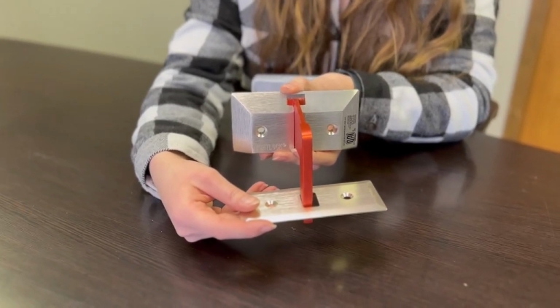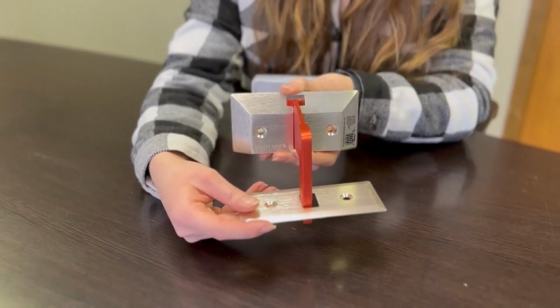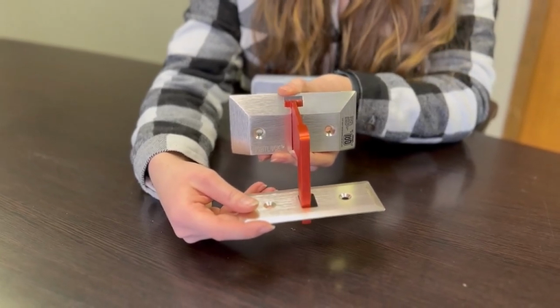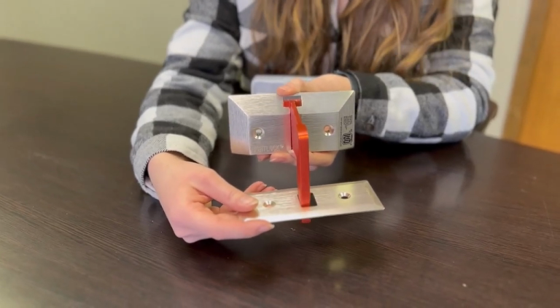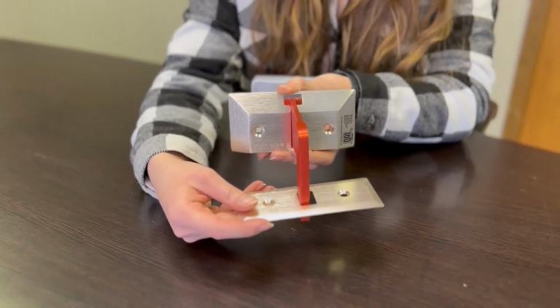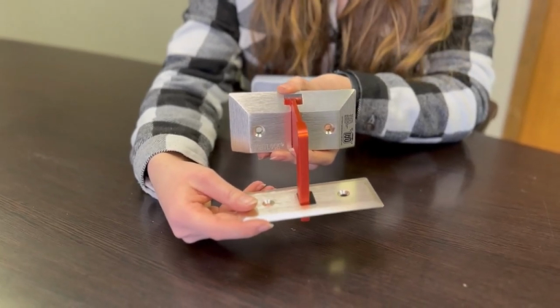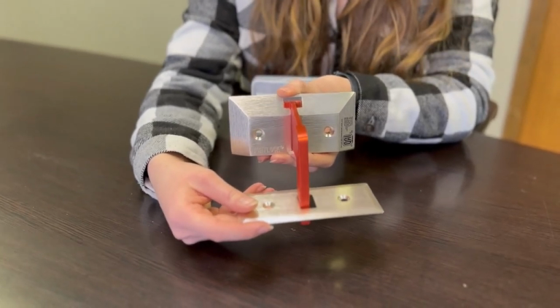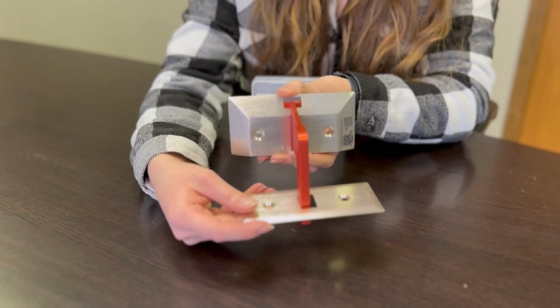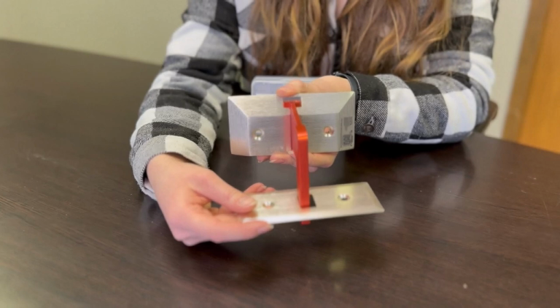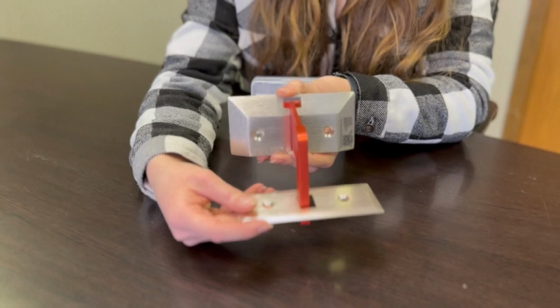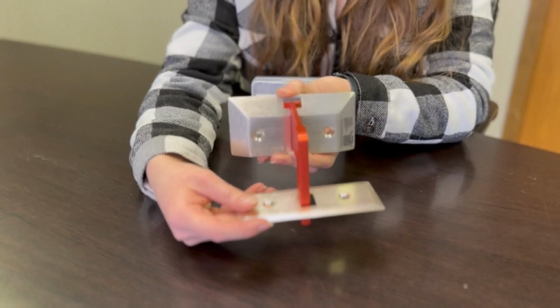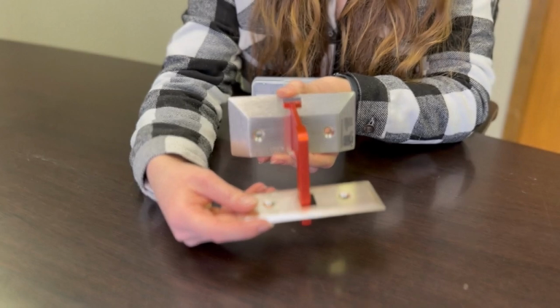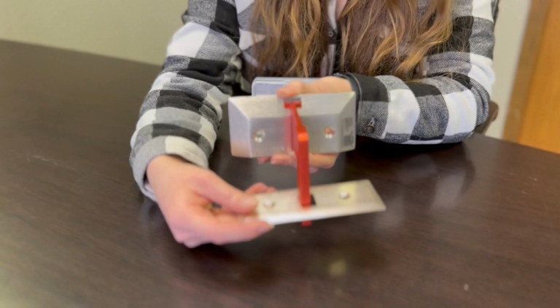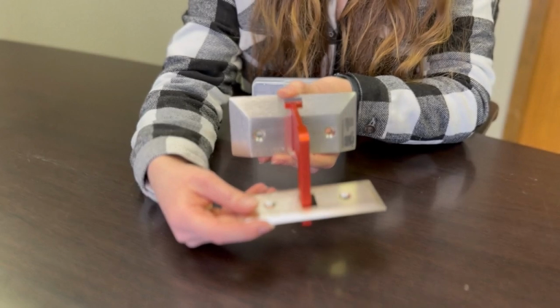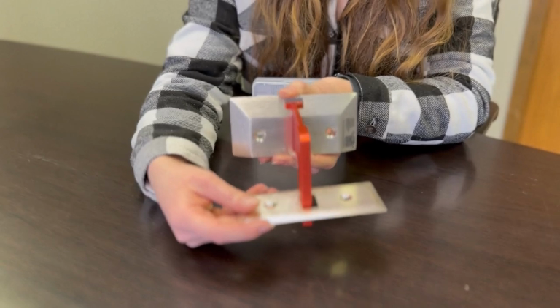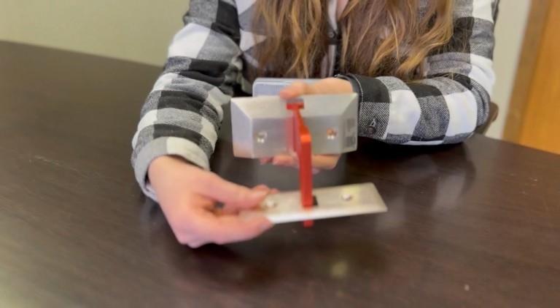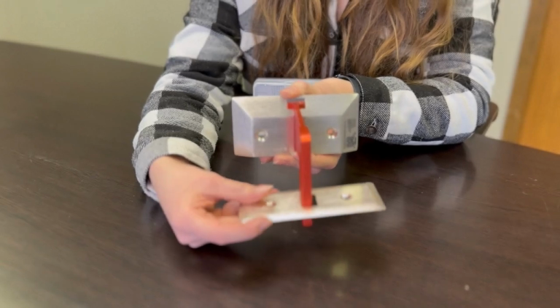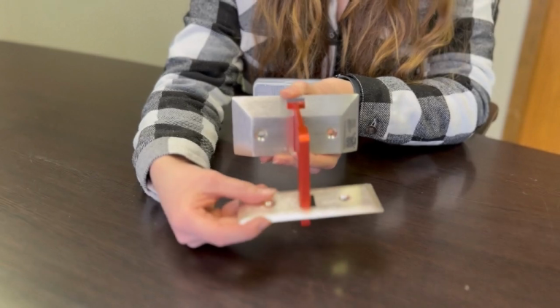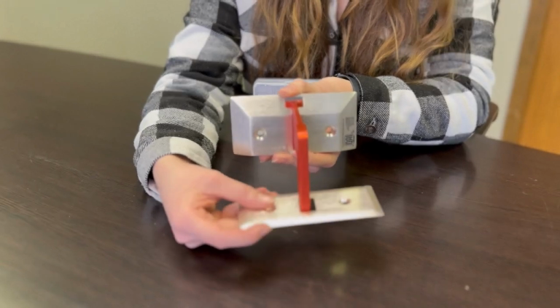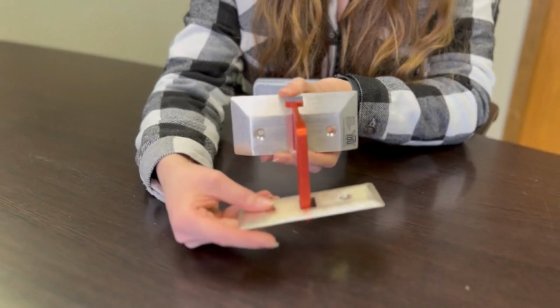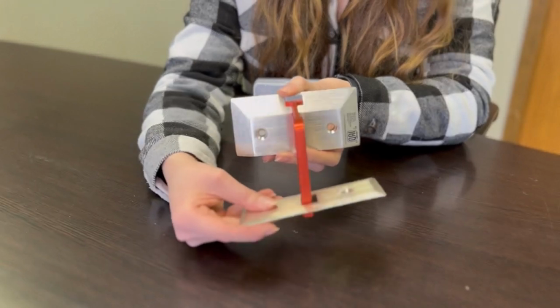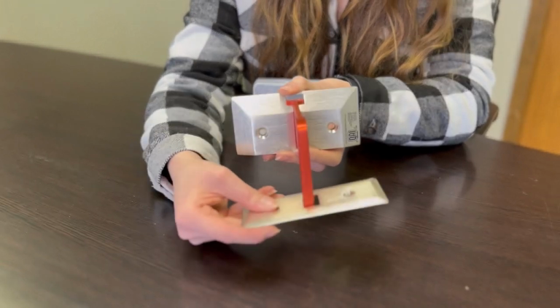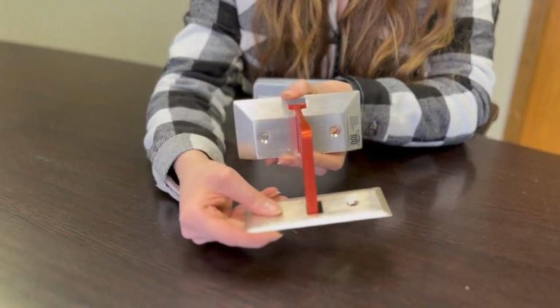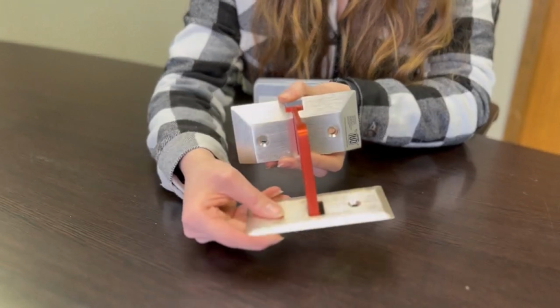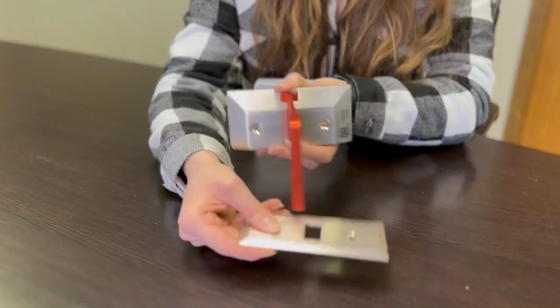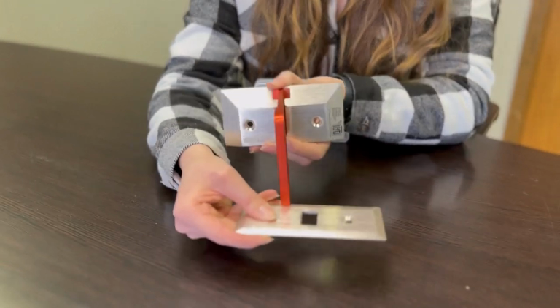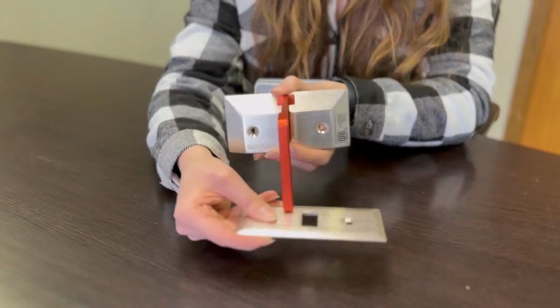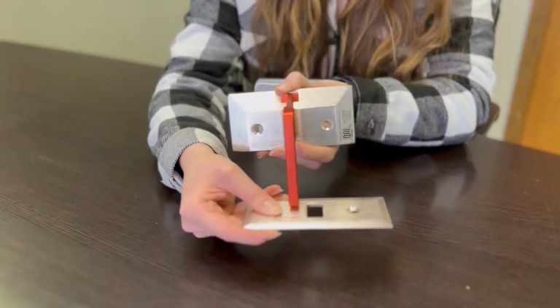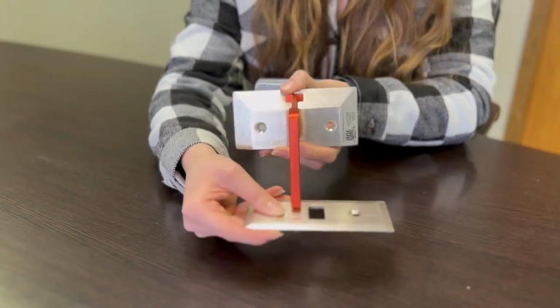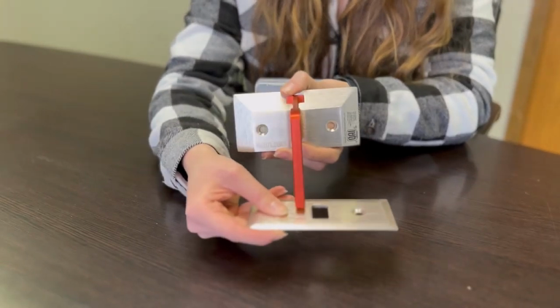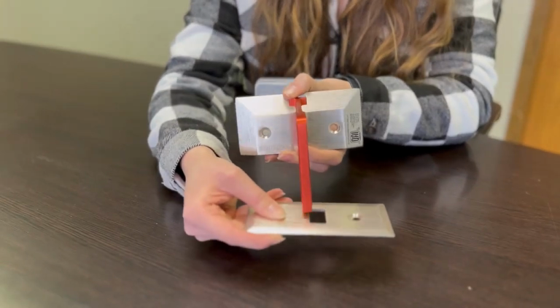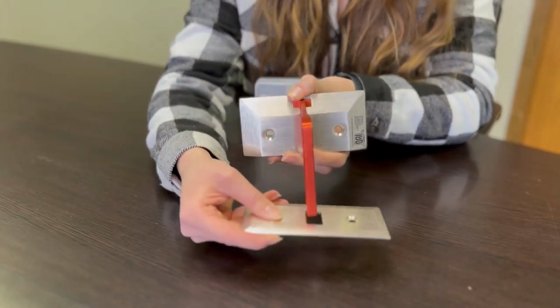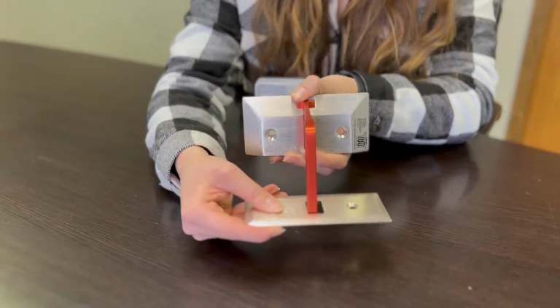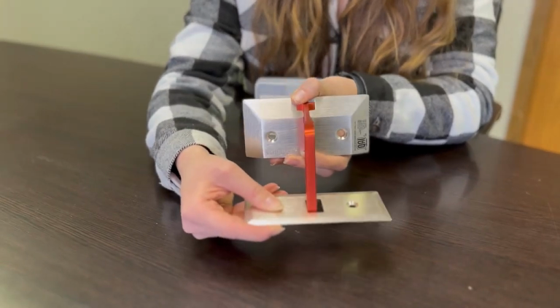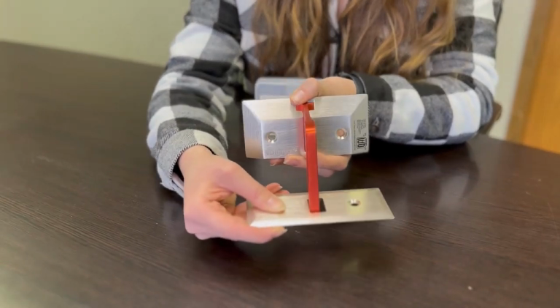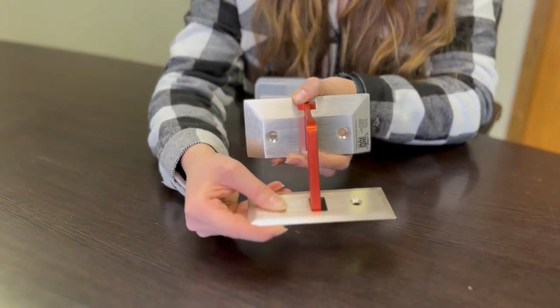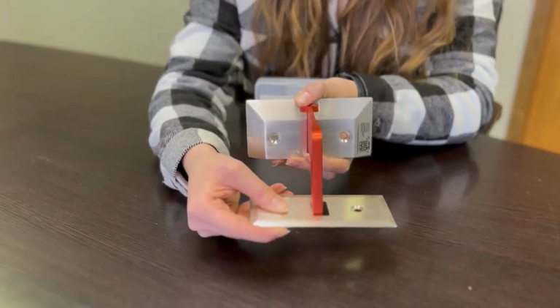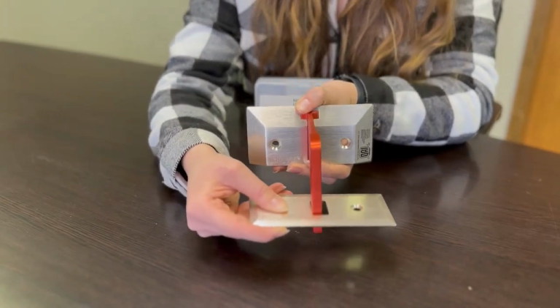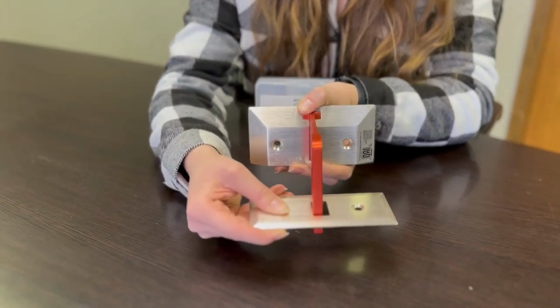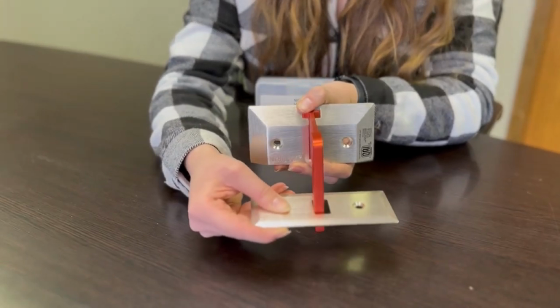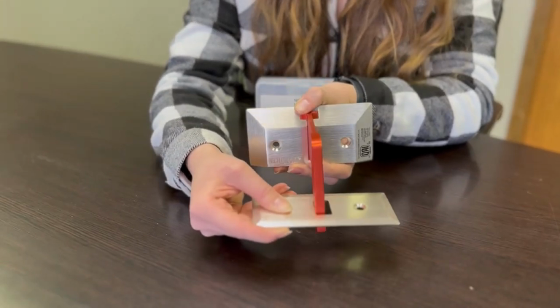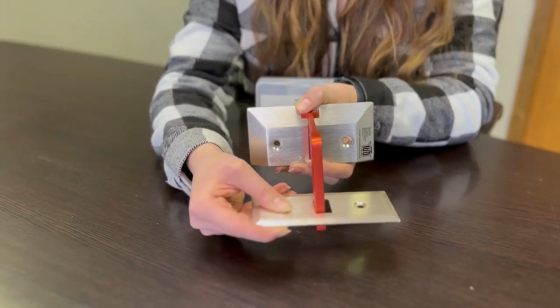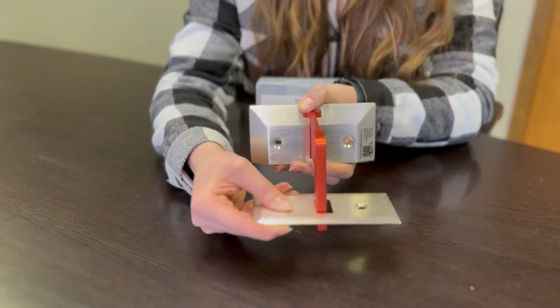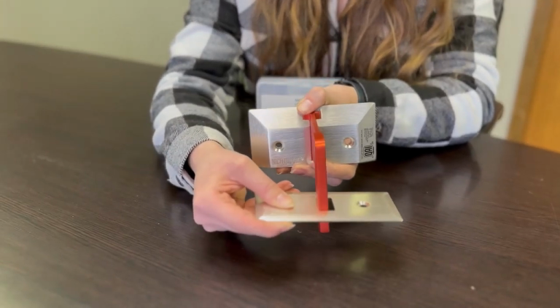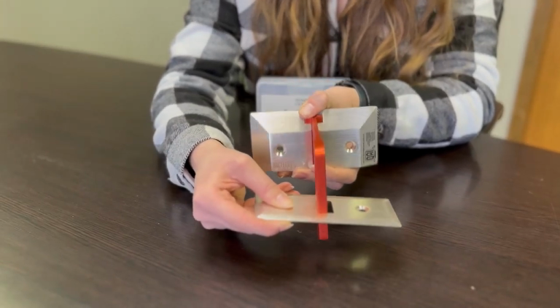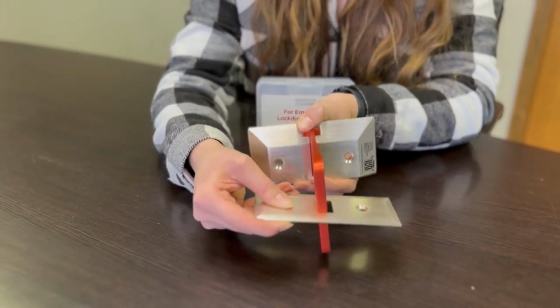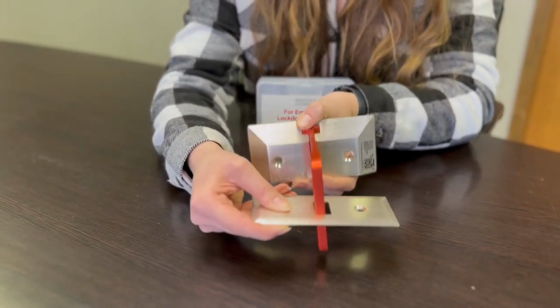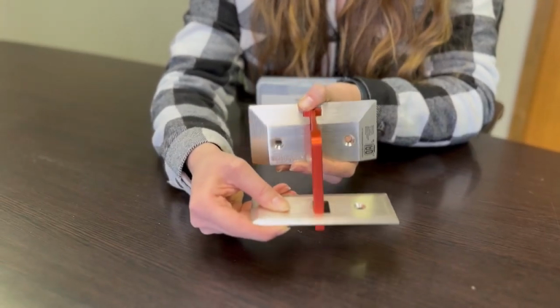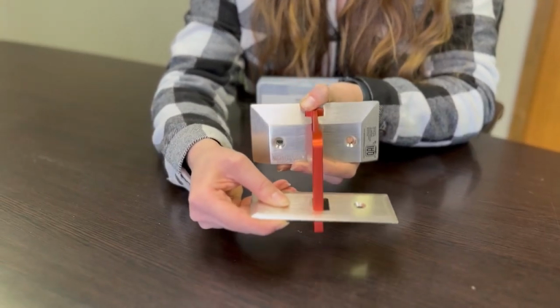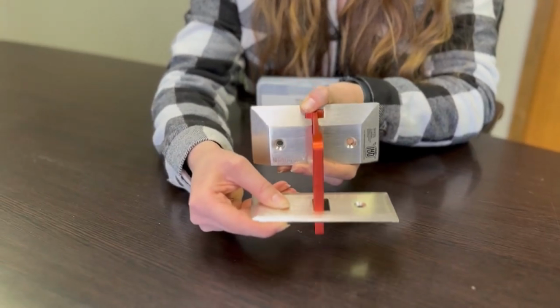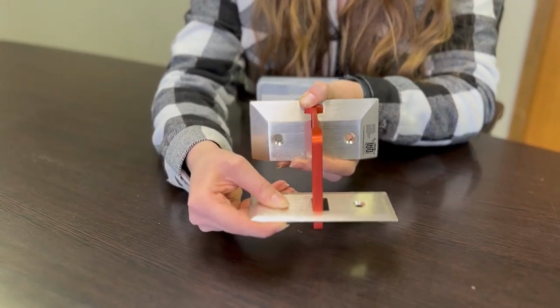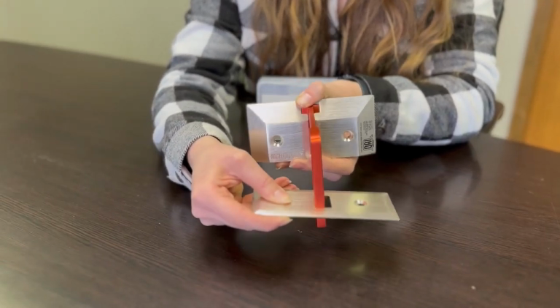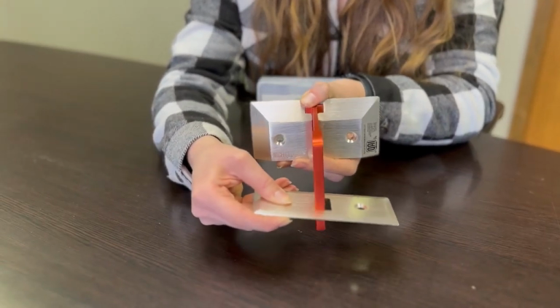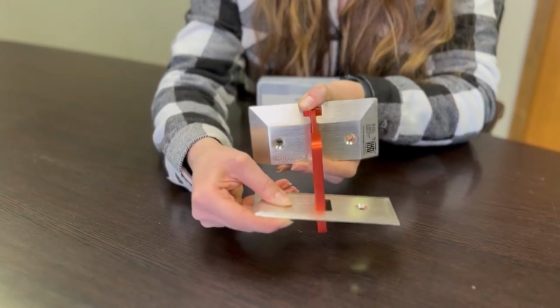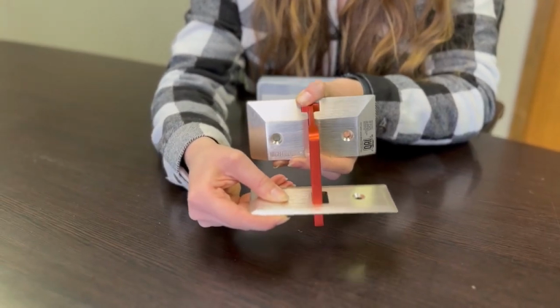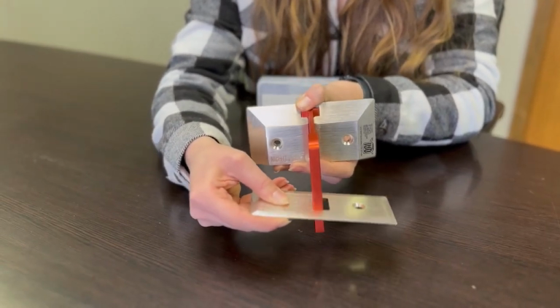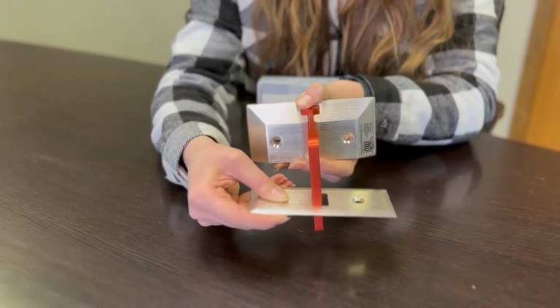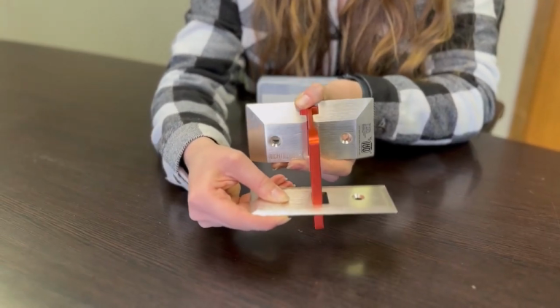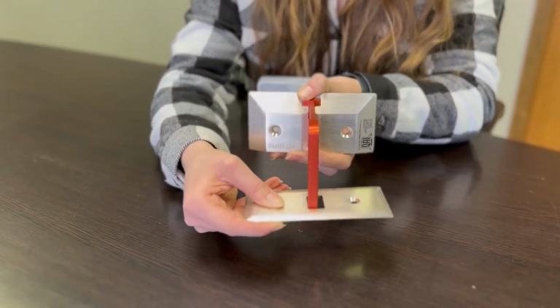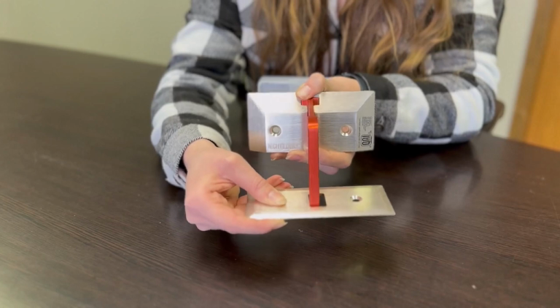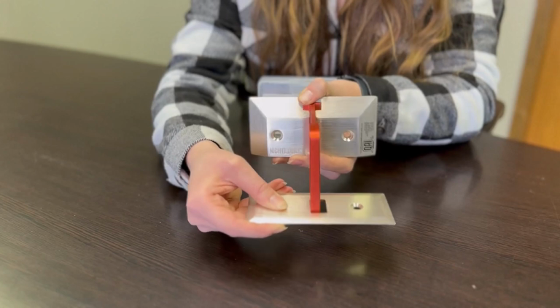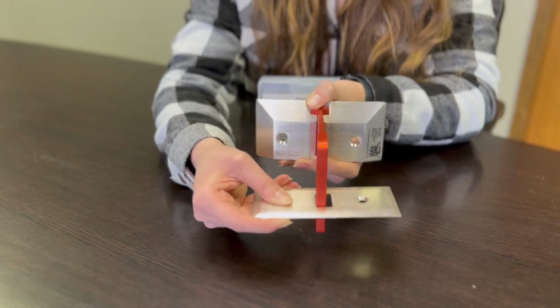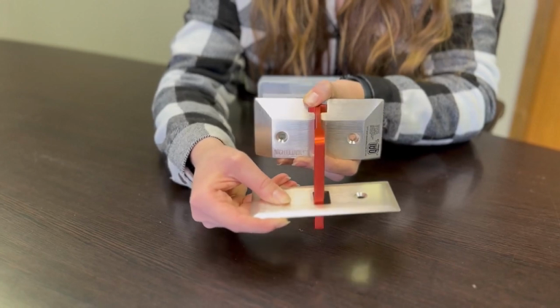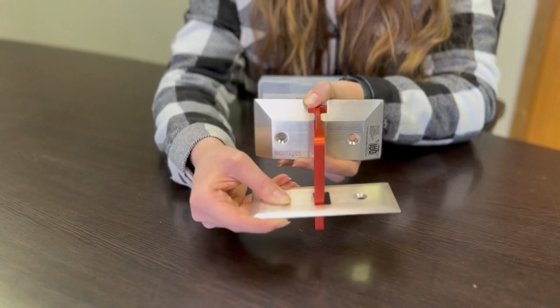Regardless of what type of door you have, it's going to be blocked by the floor and the panel.